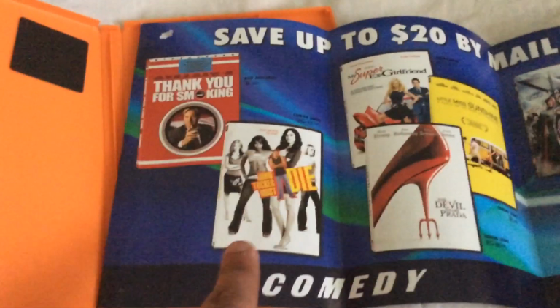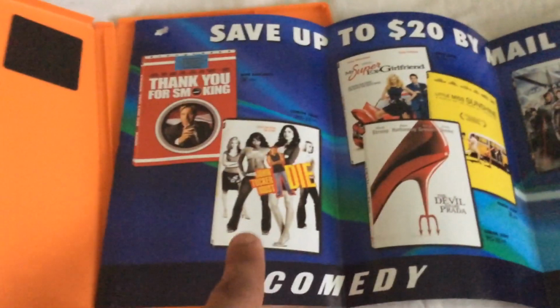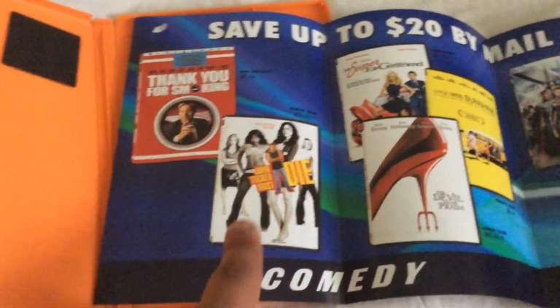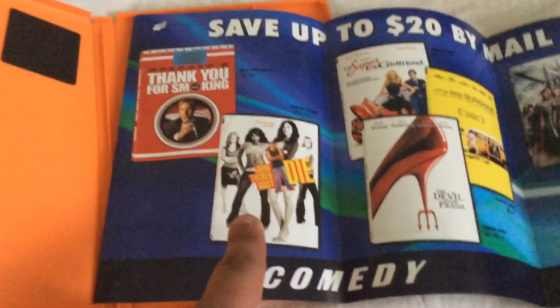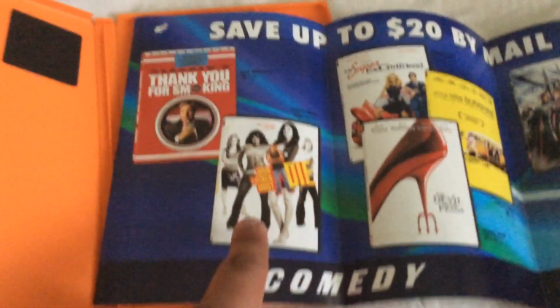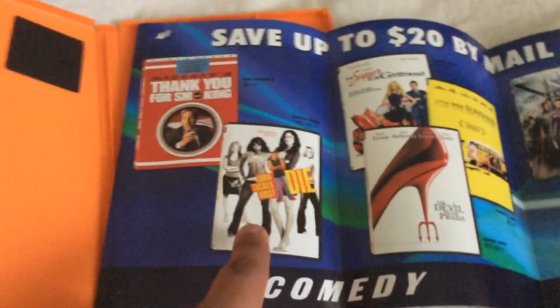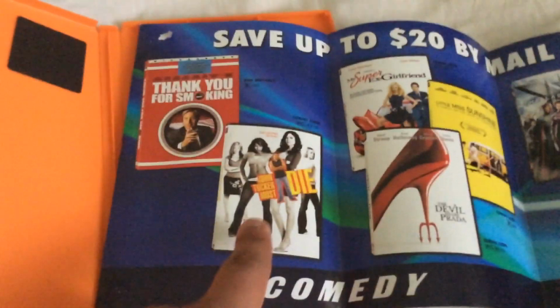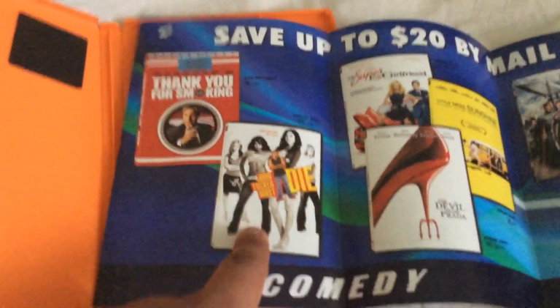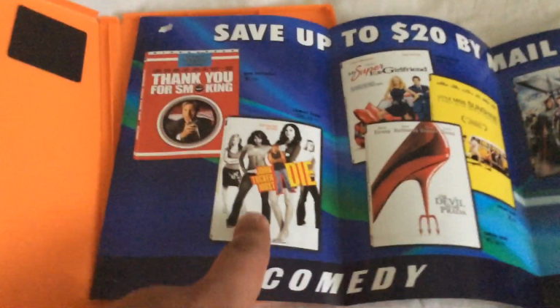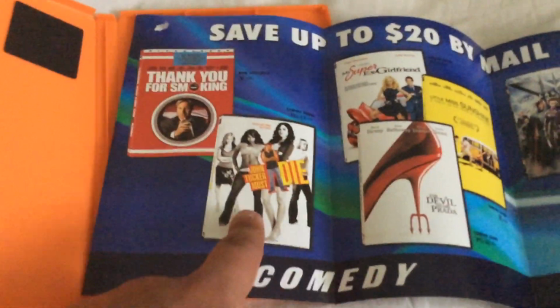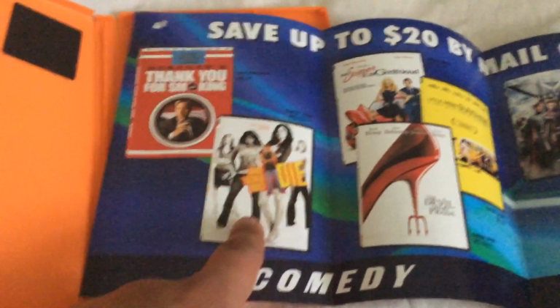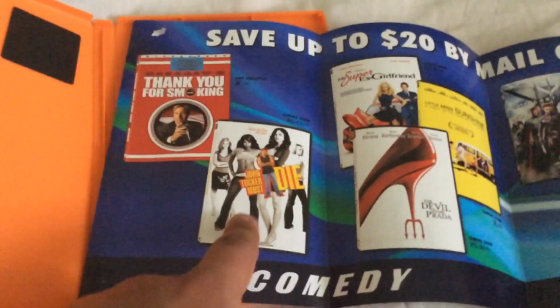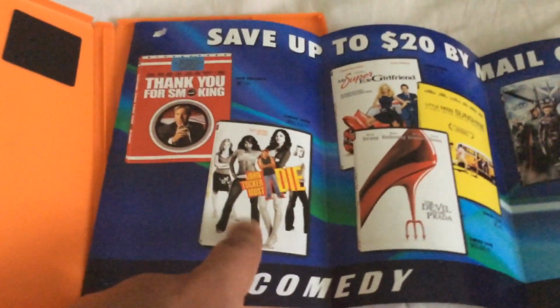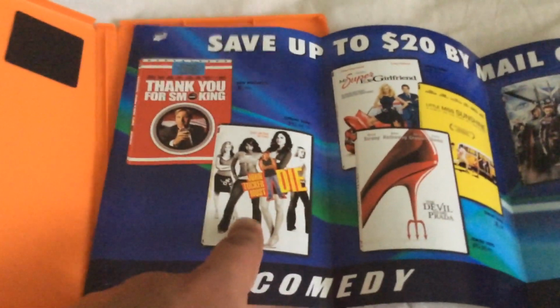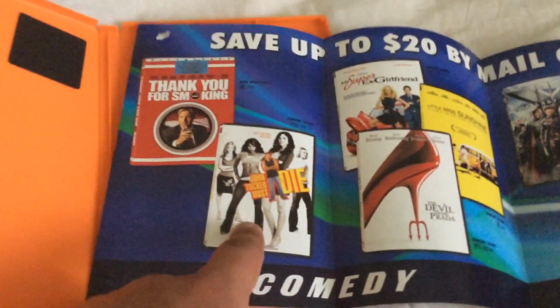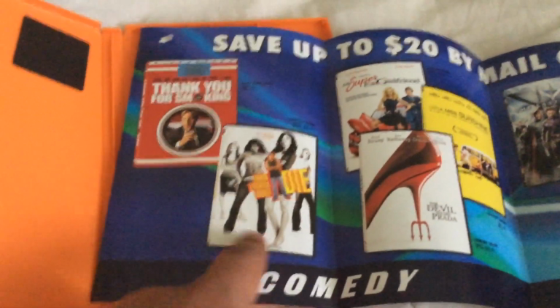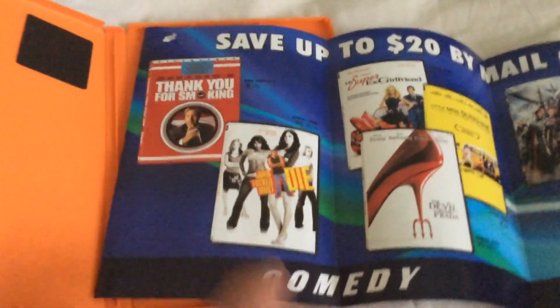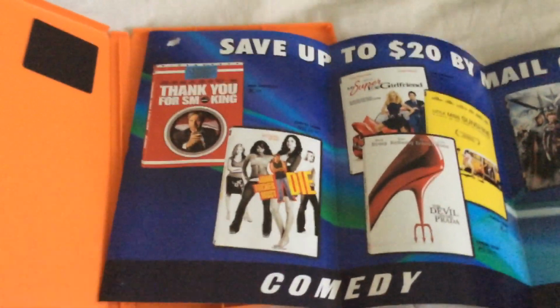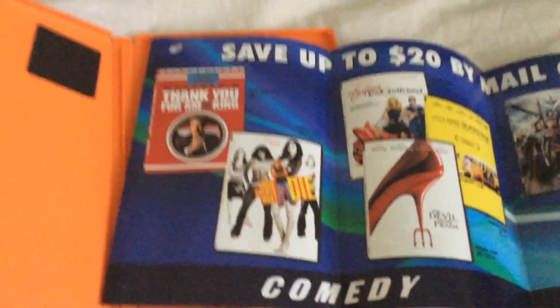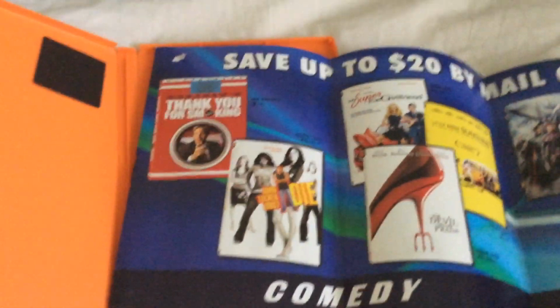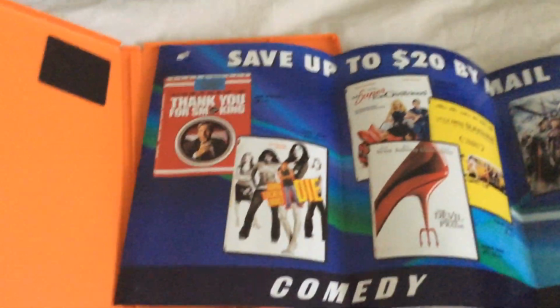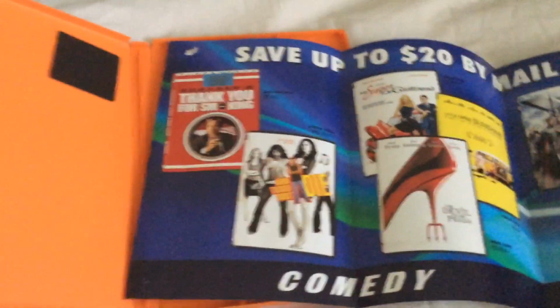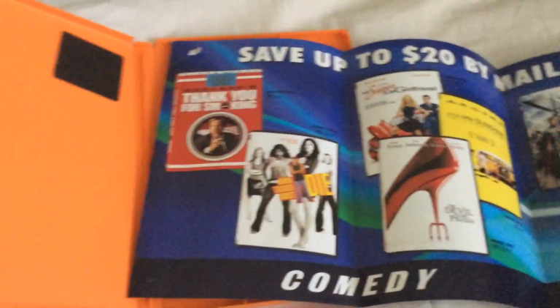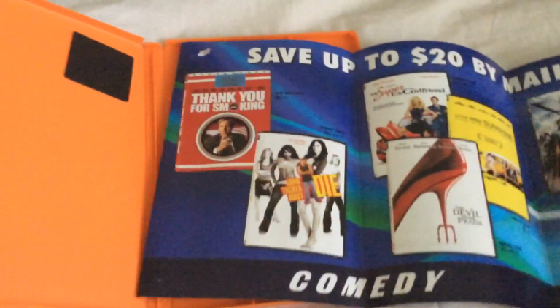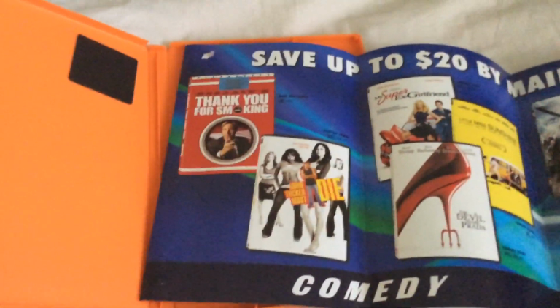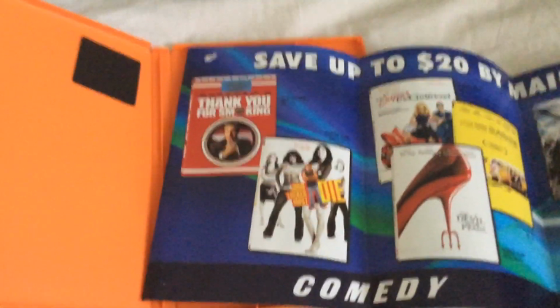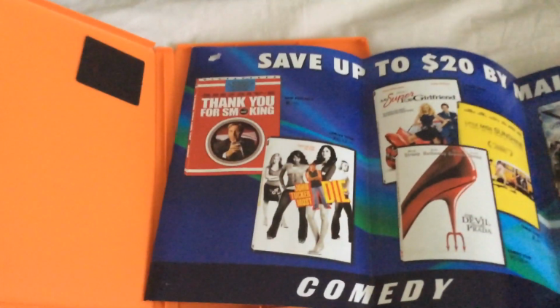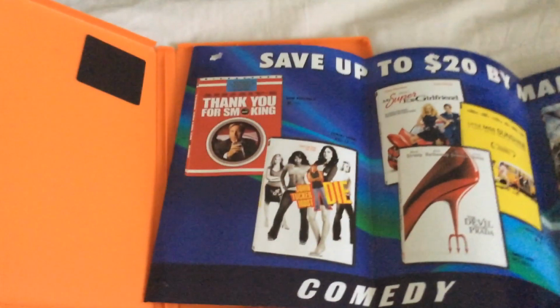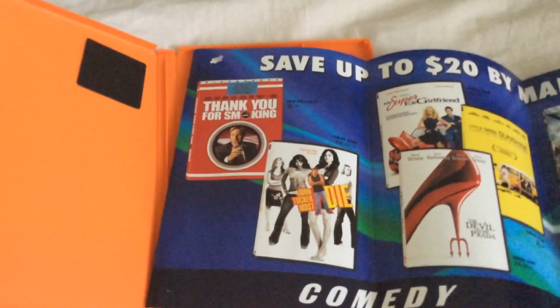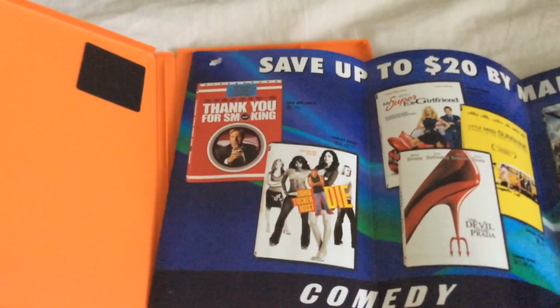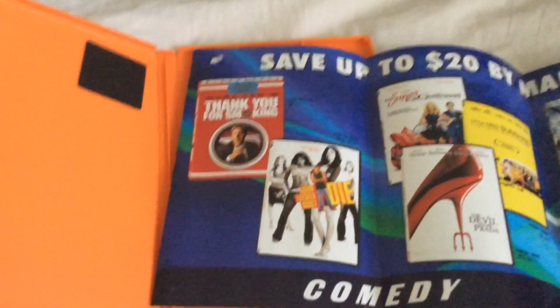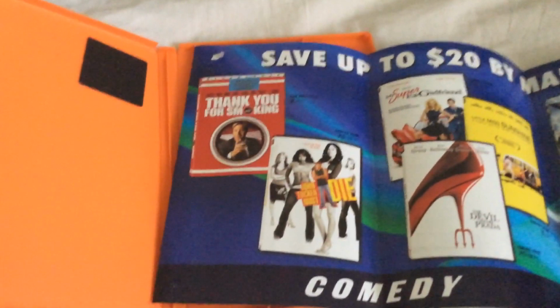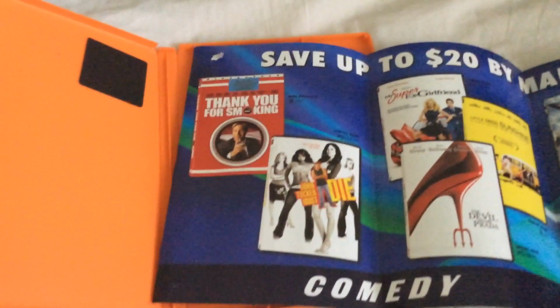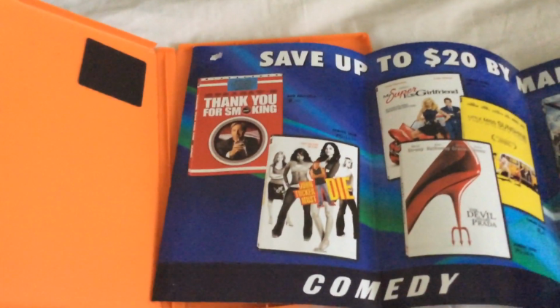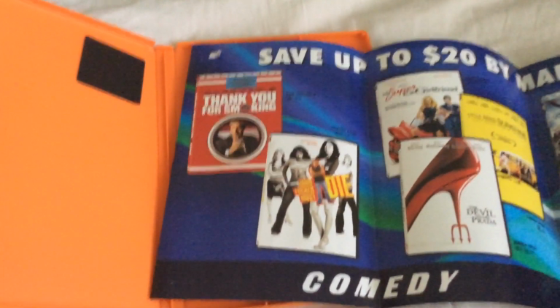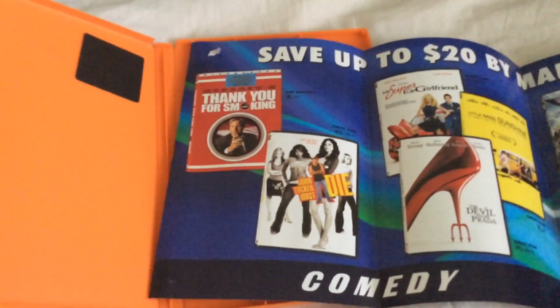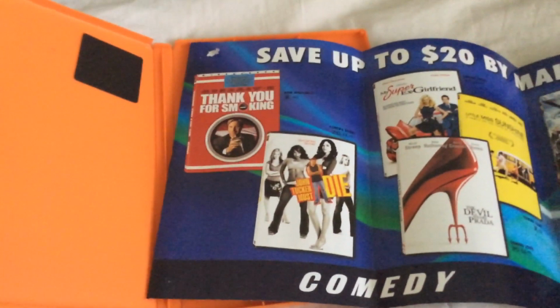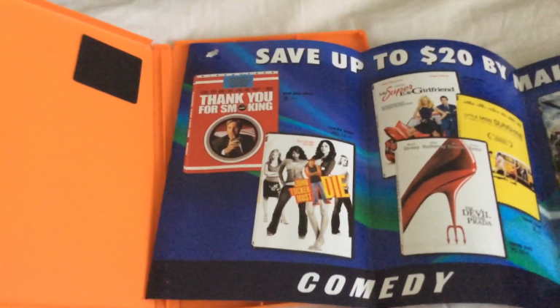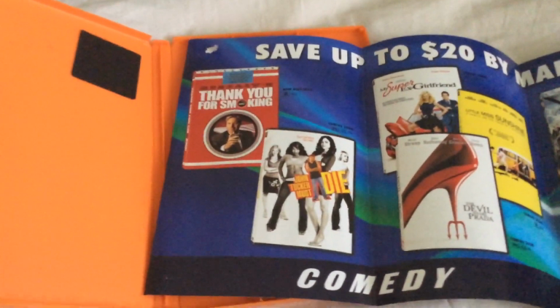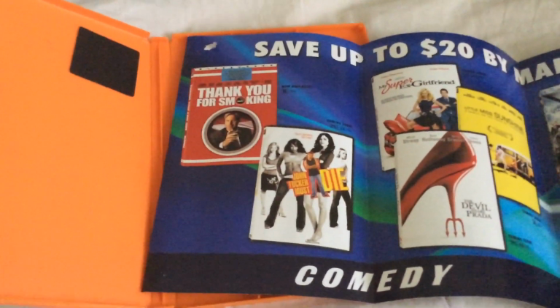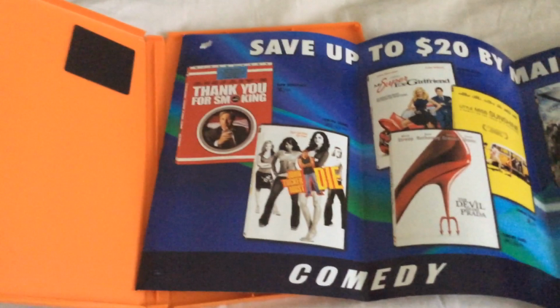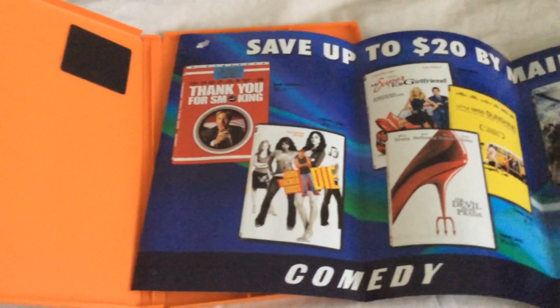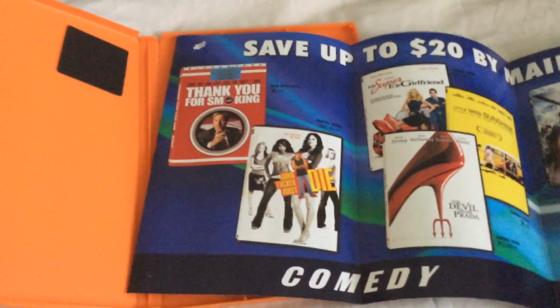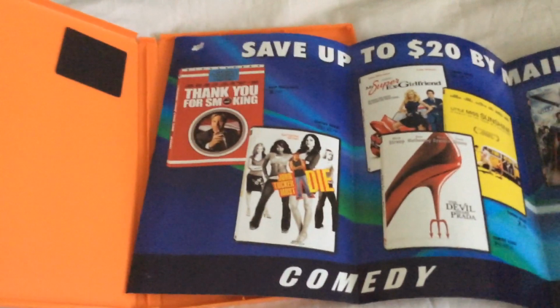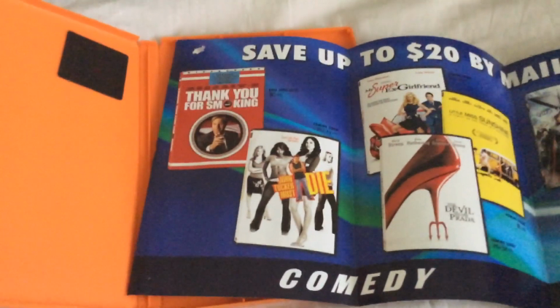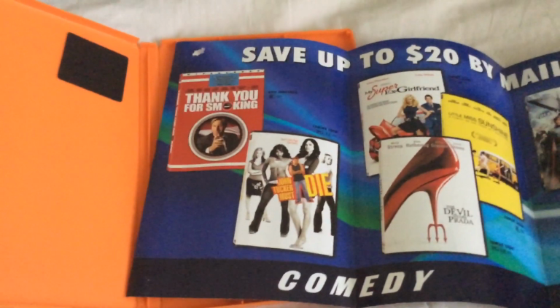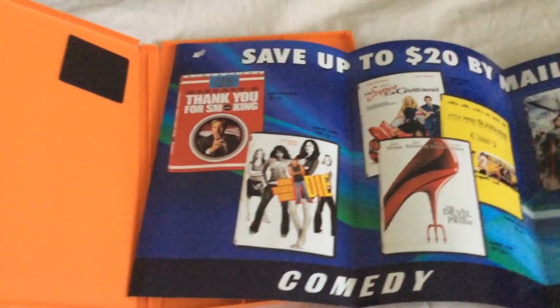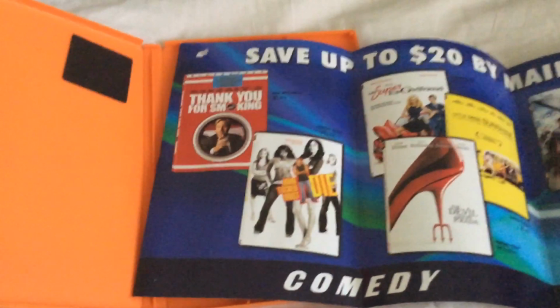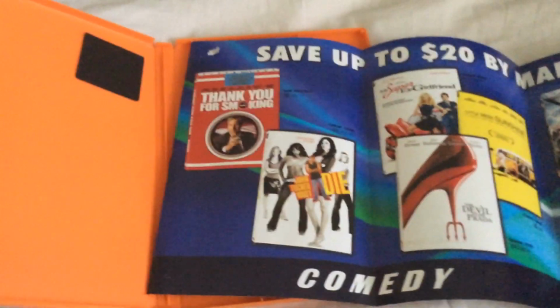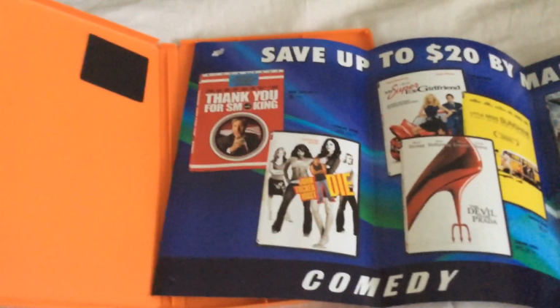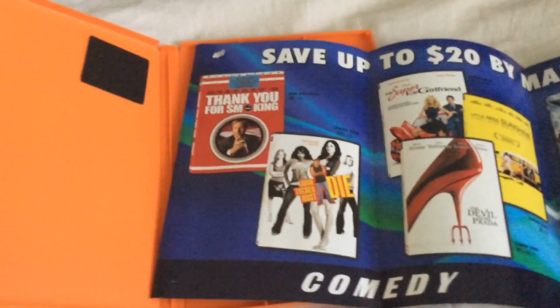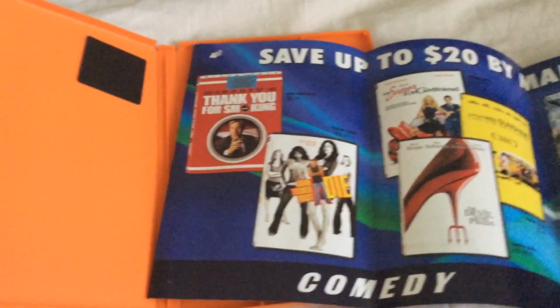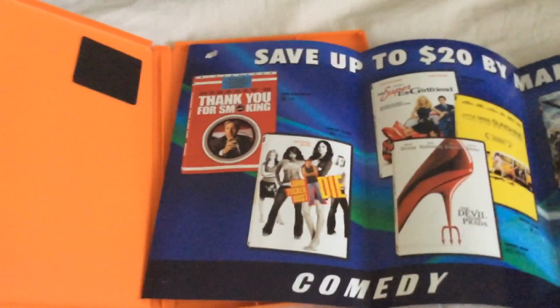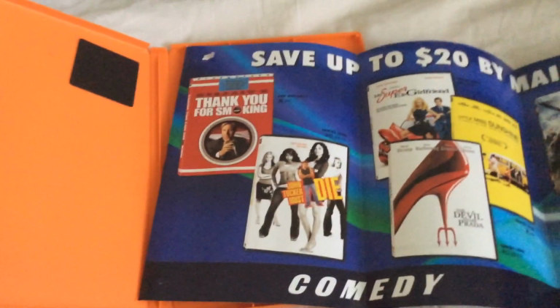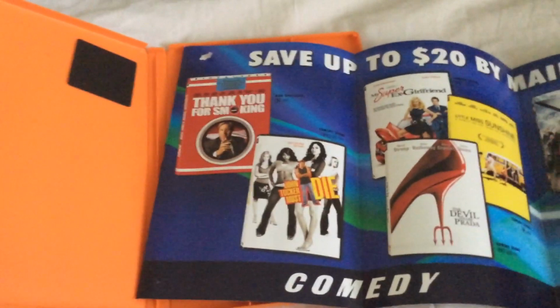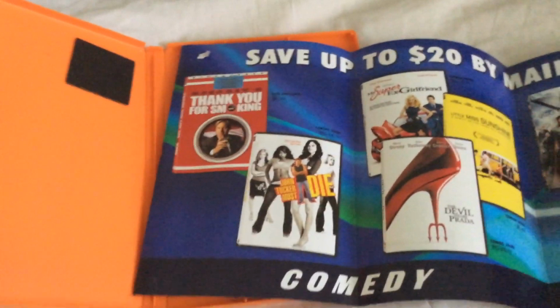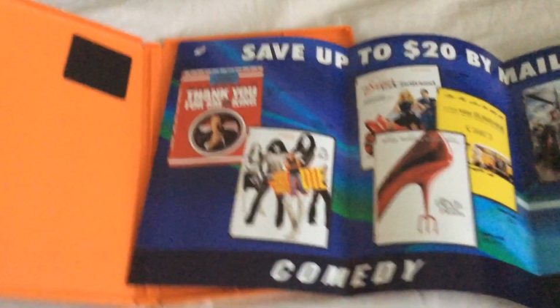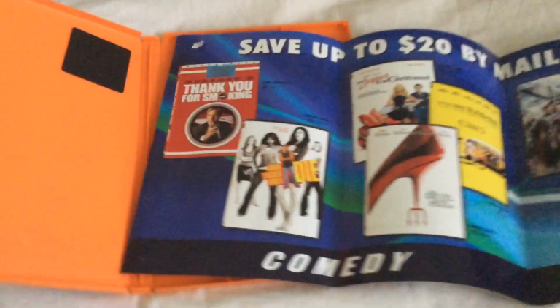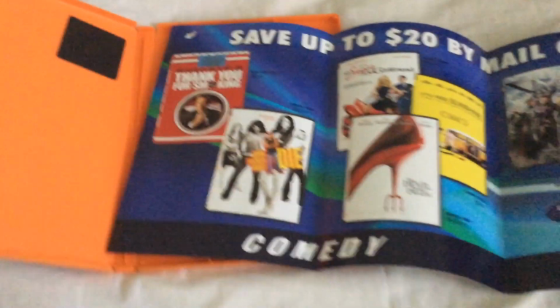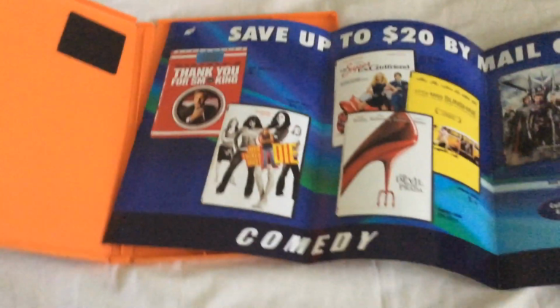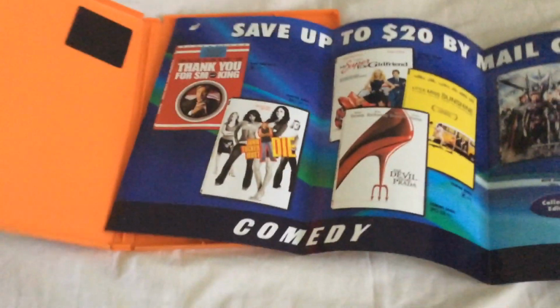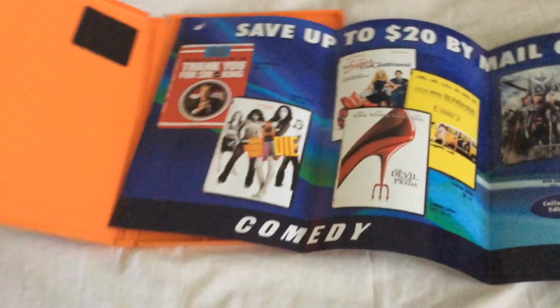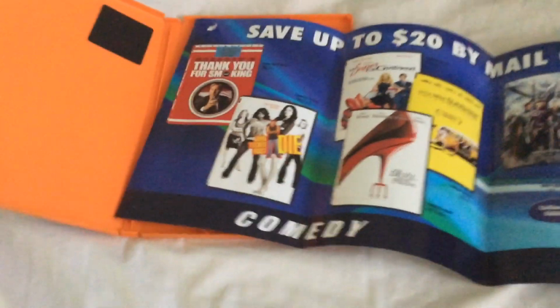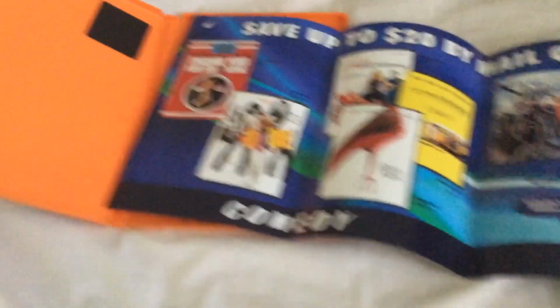I have John Tucker Must Die on DVD. But that one I got is the unrated version.